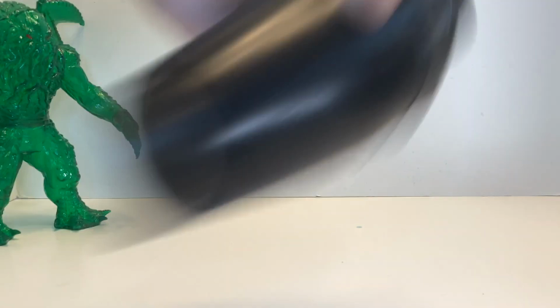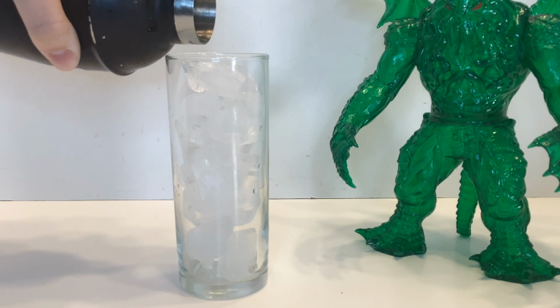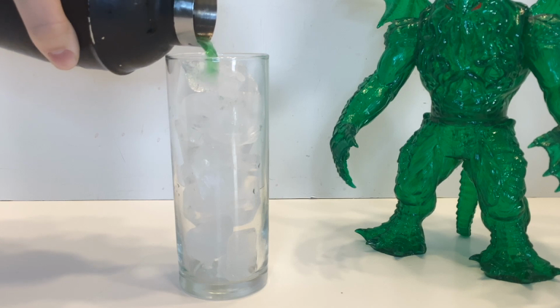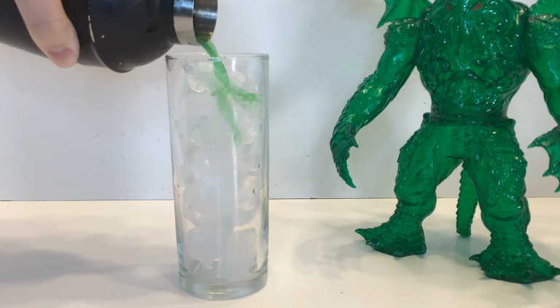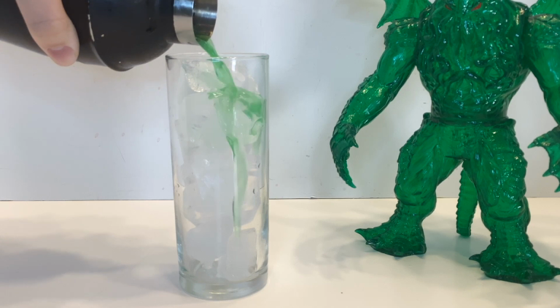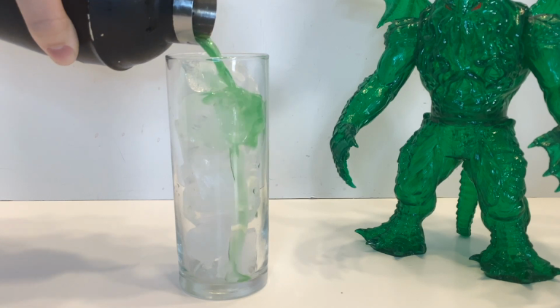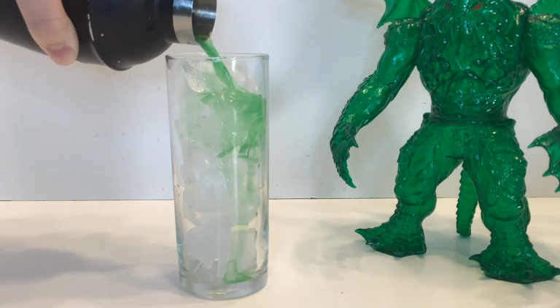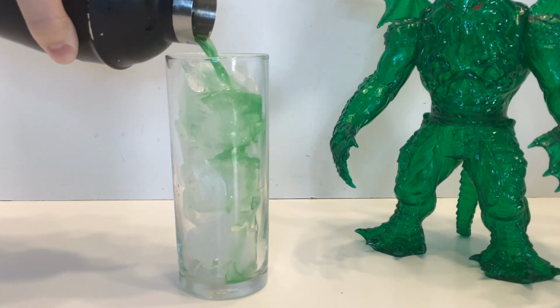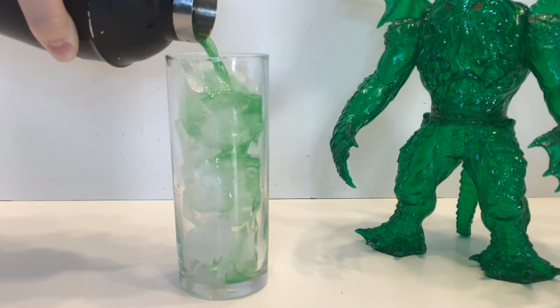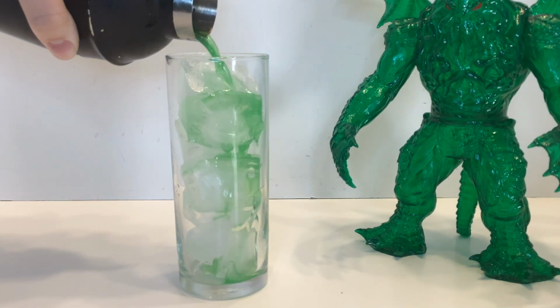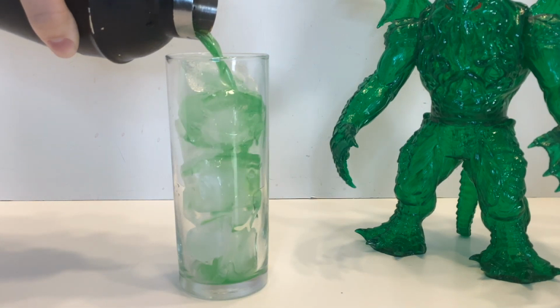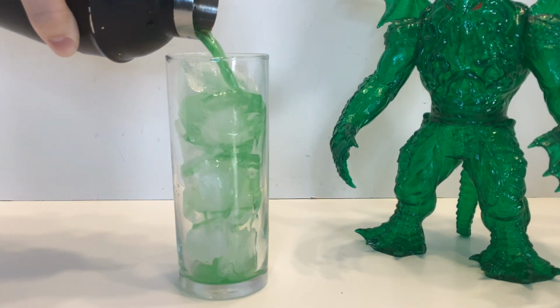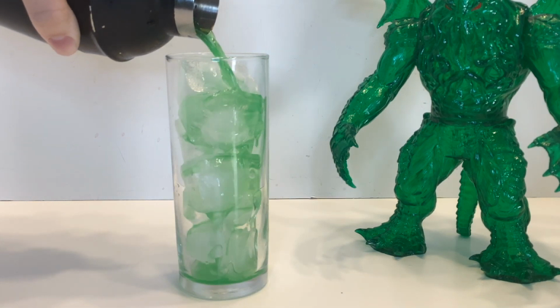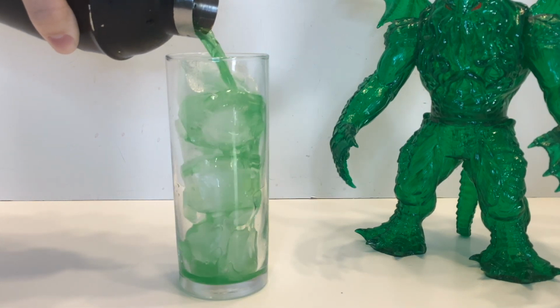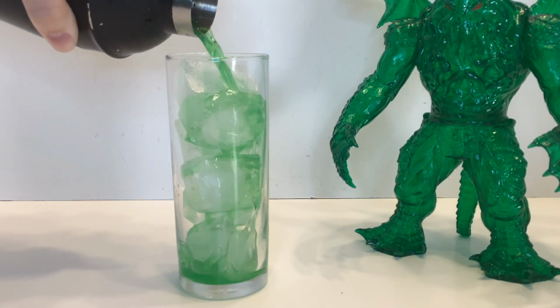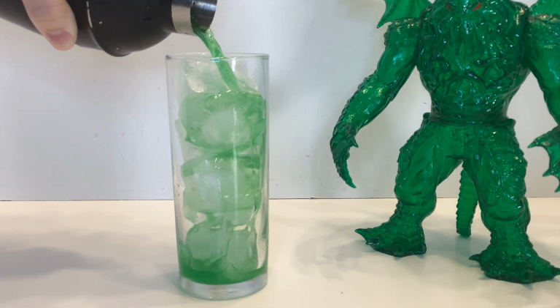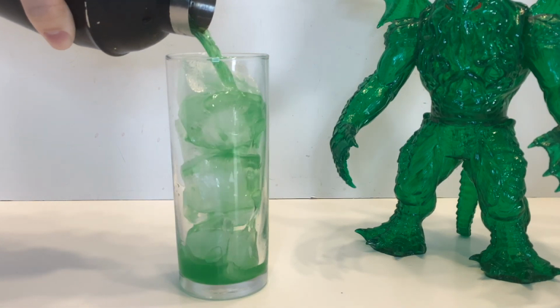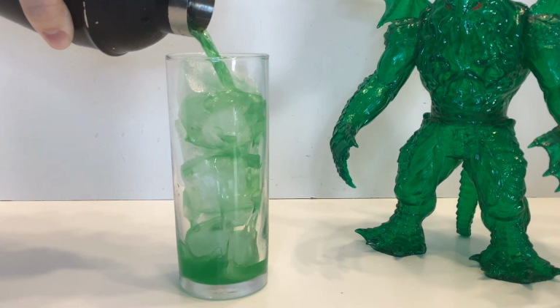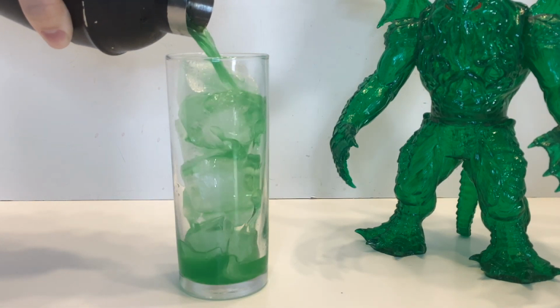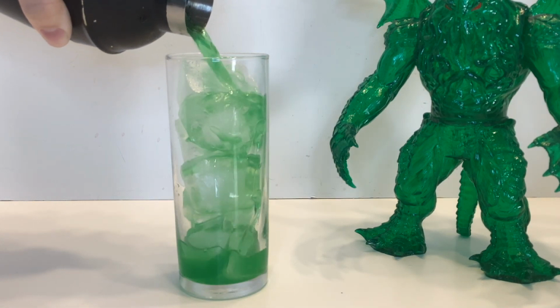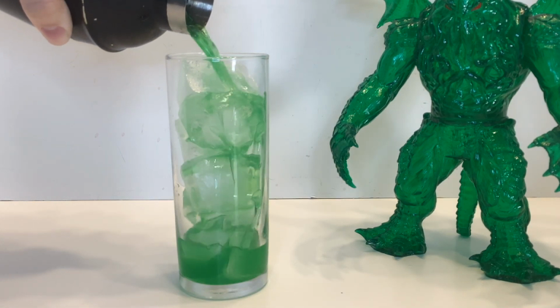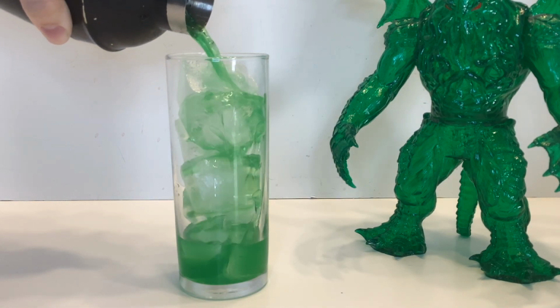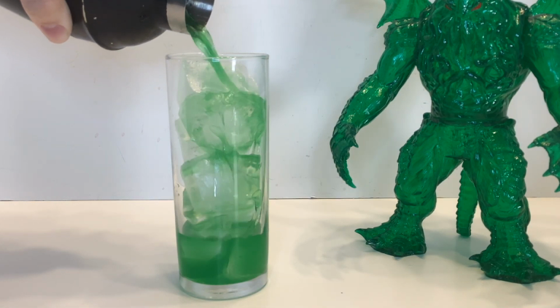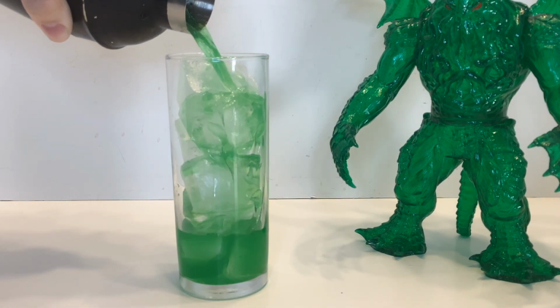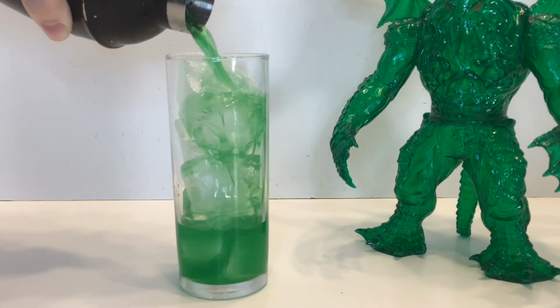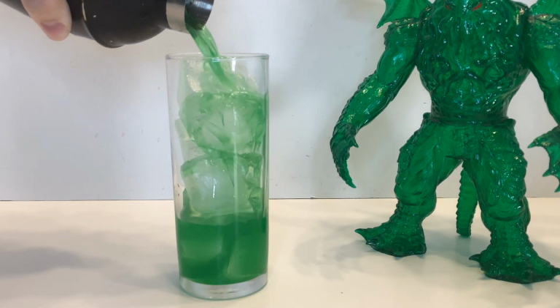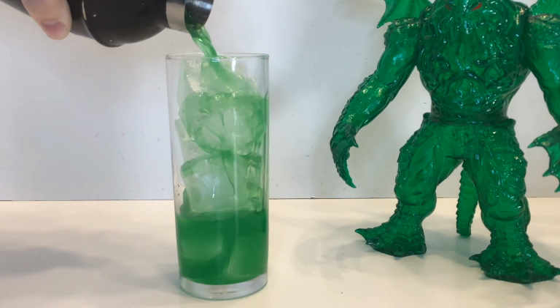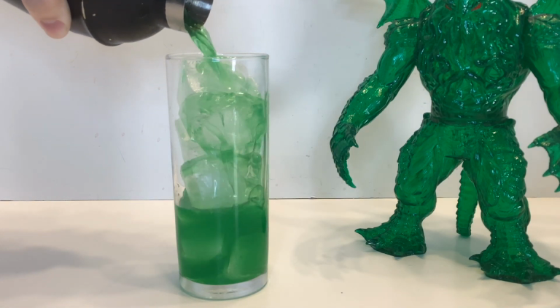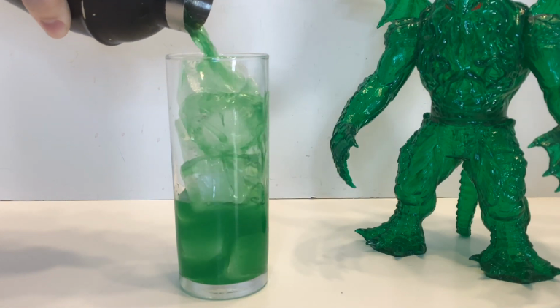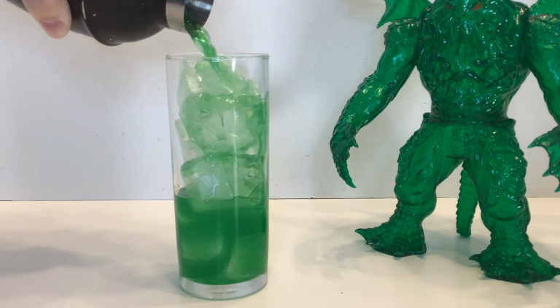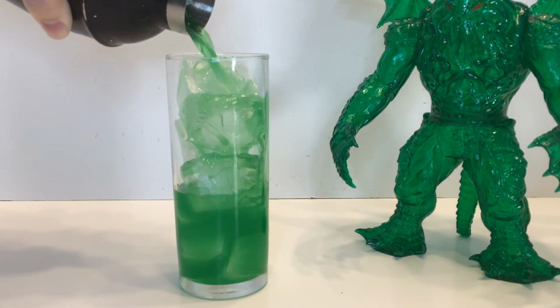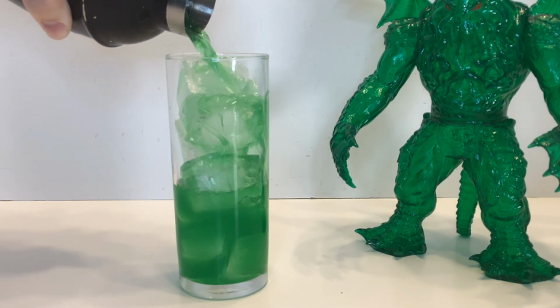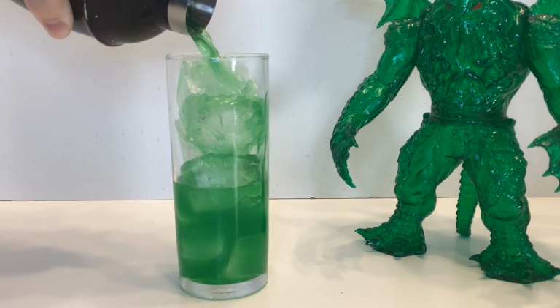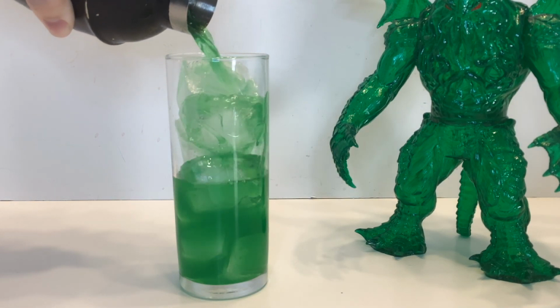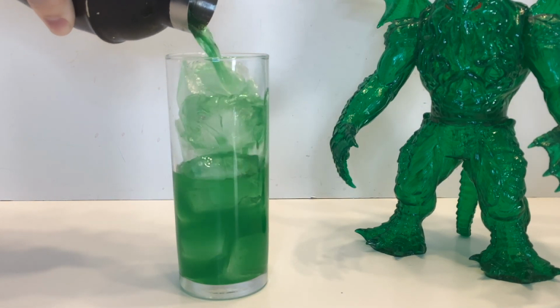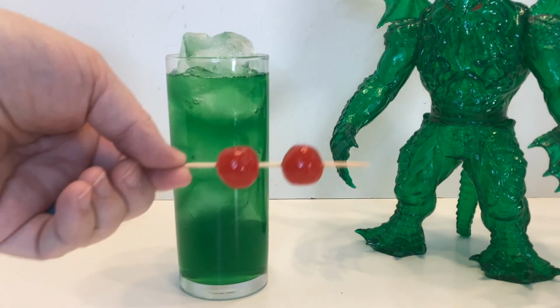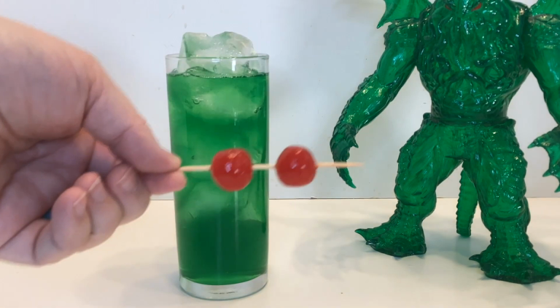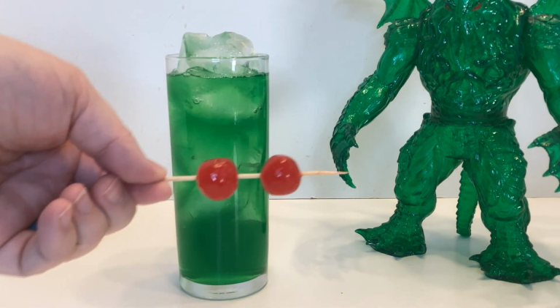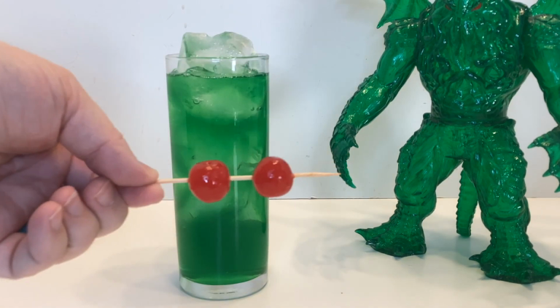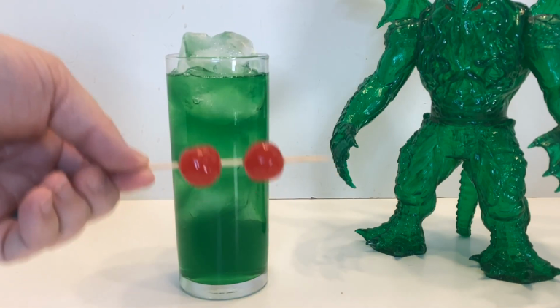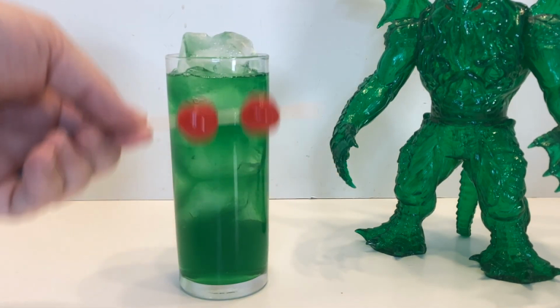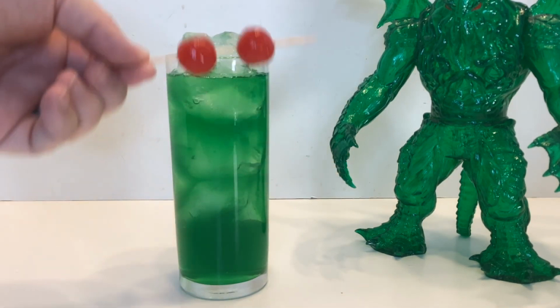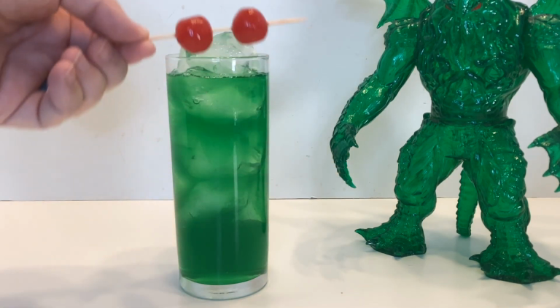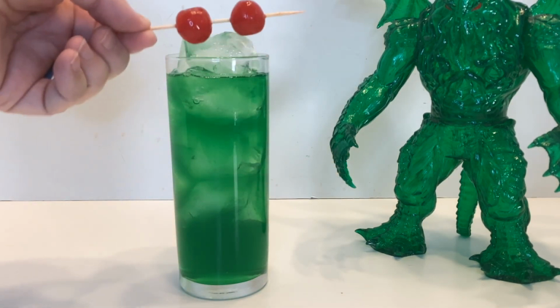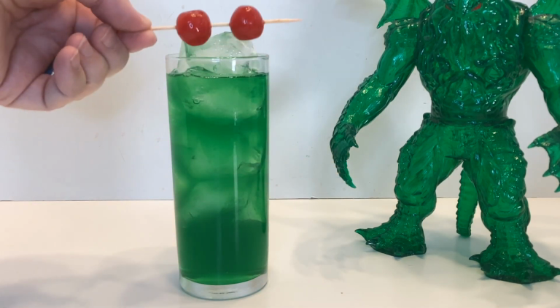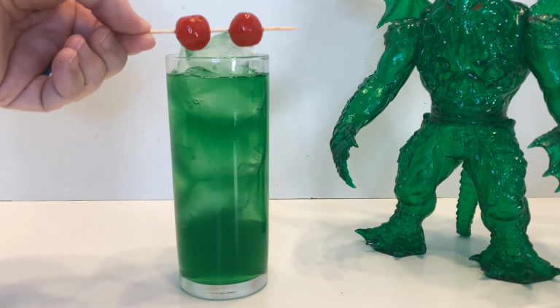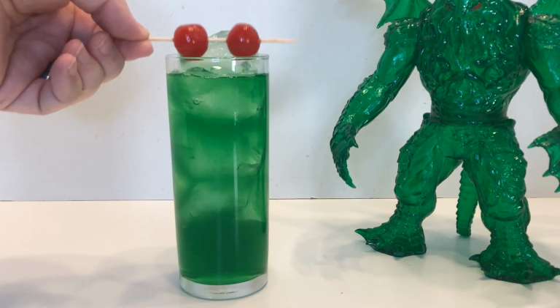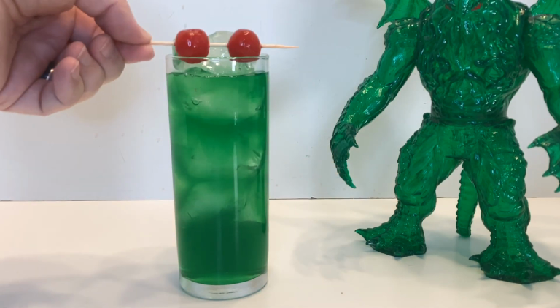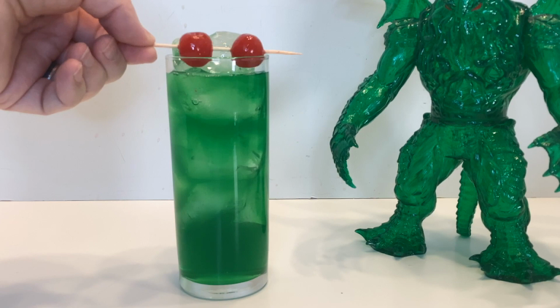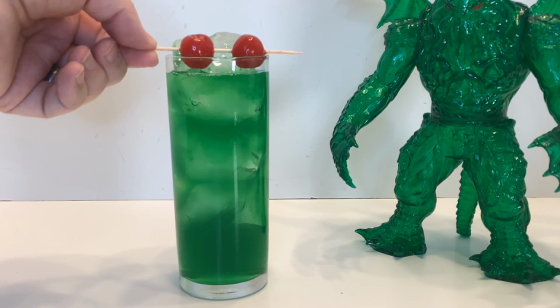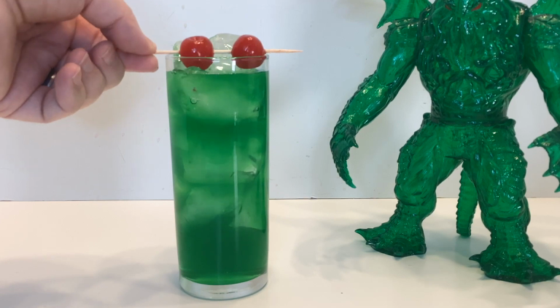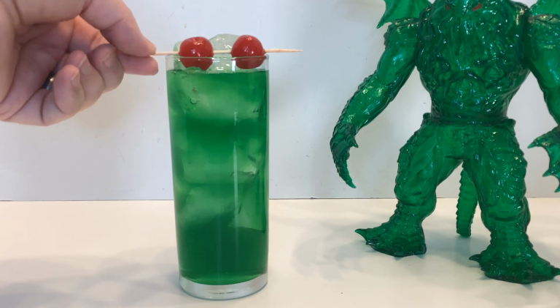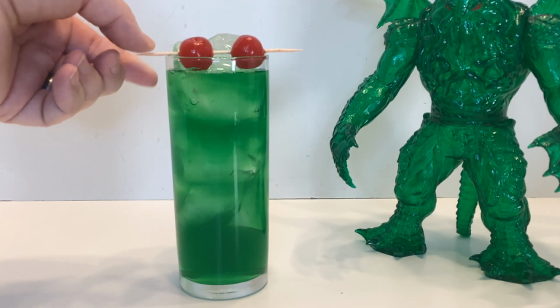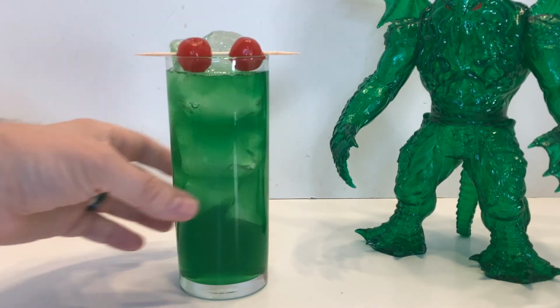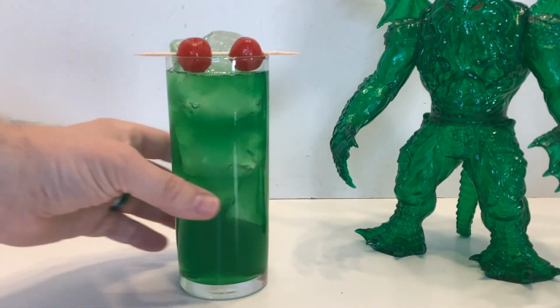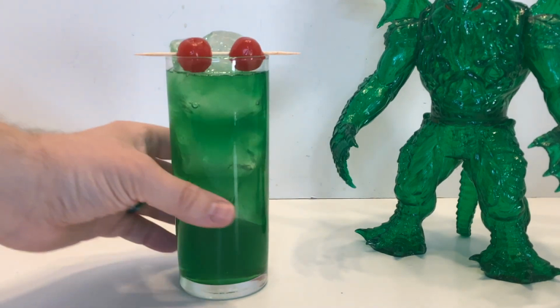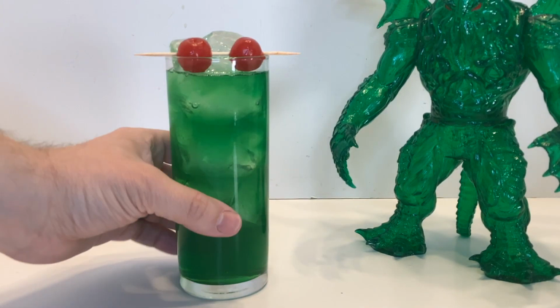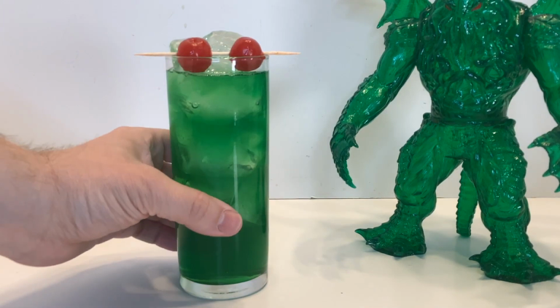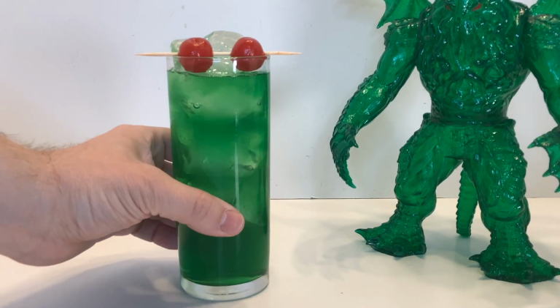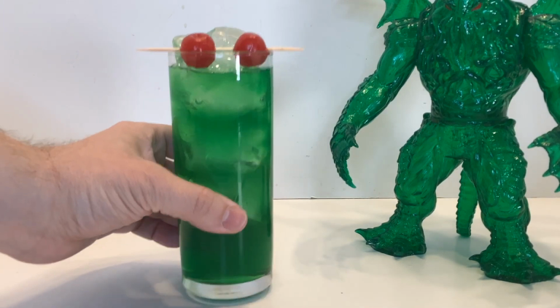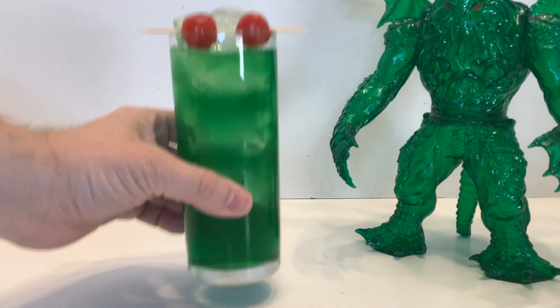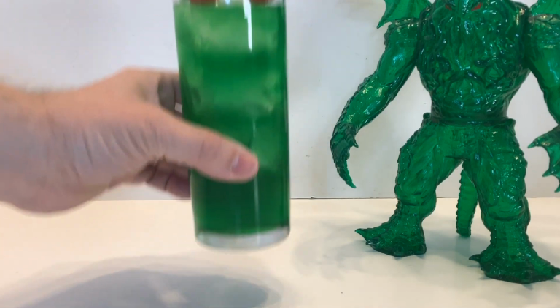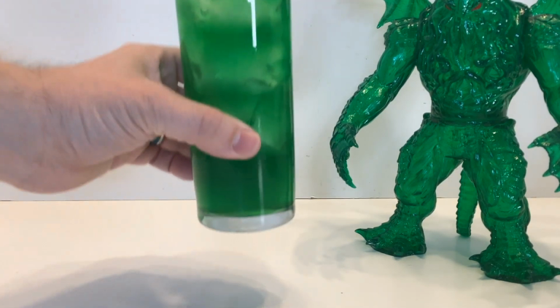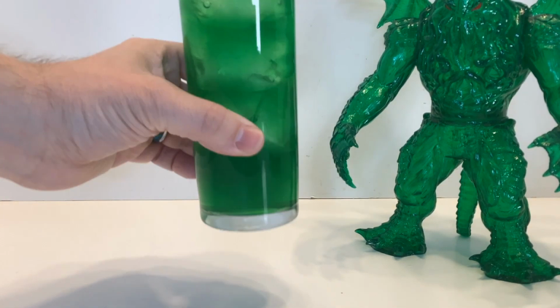Pour that into a Collins glass filled with ice. Top it off with a couple of bright red cherry eyes, and enjoy. Cheers!